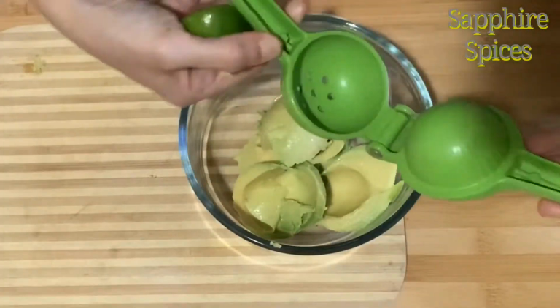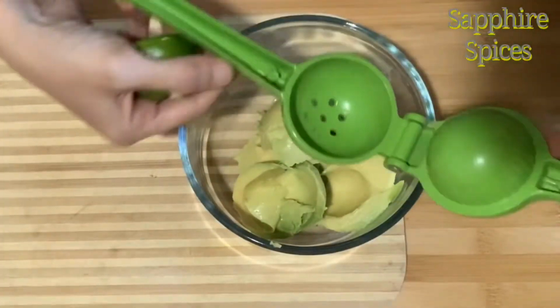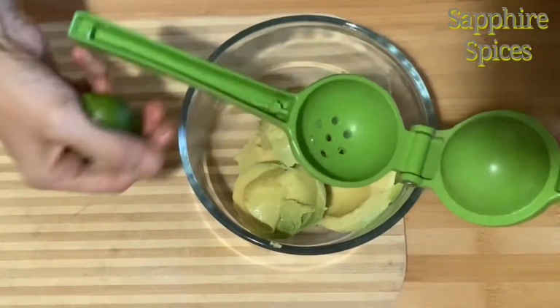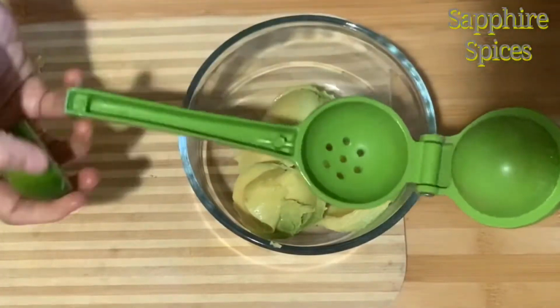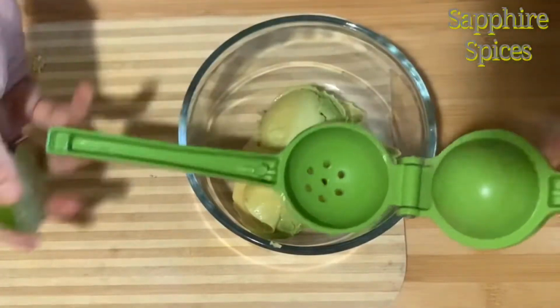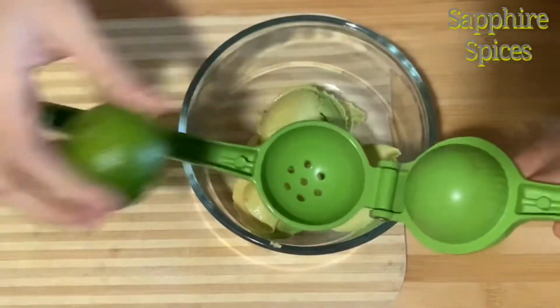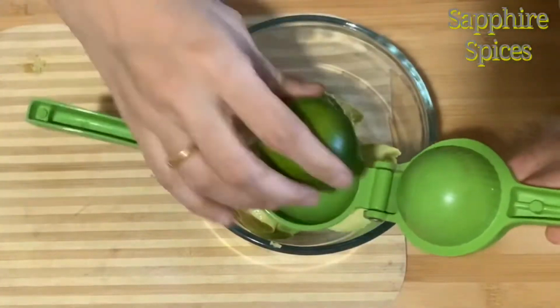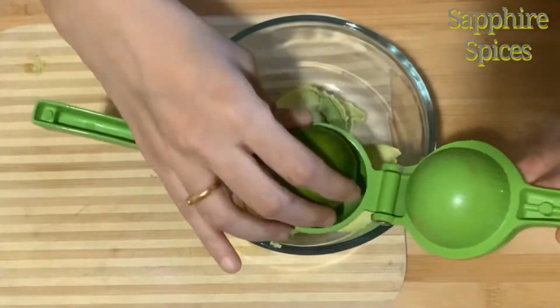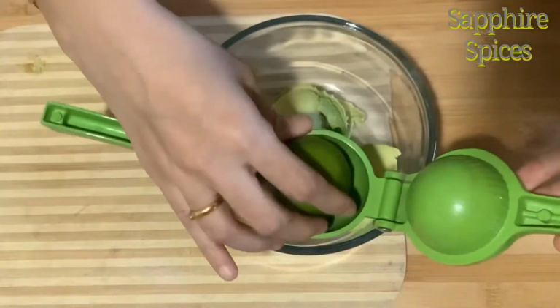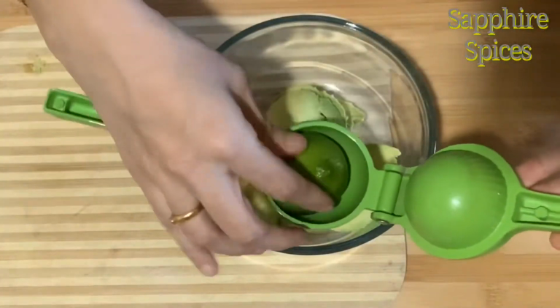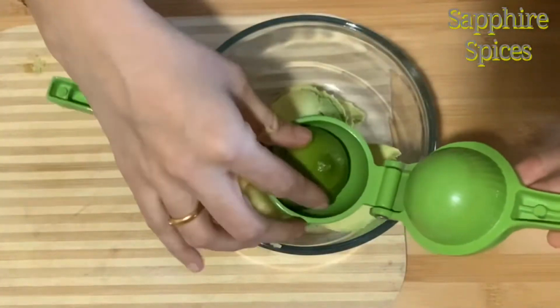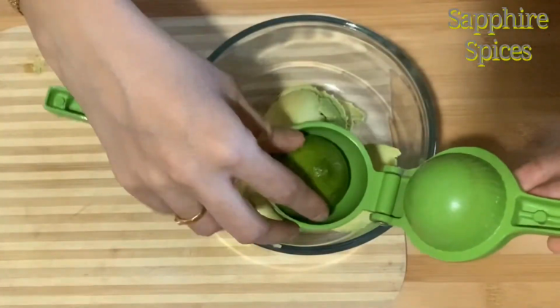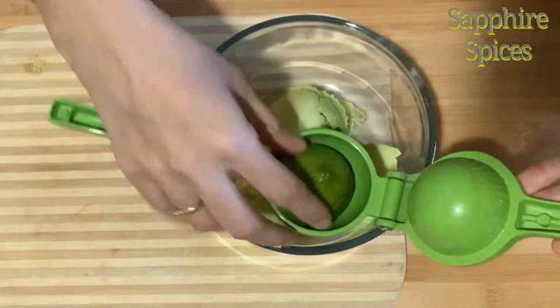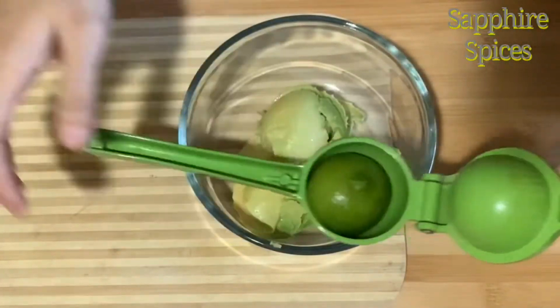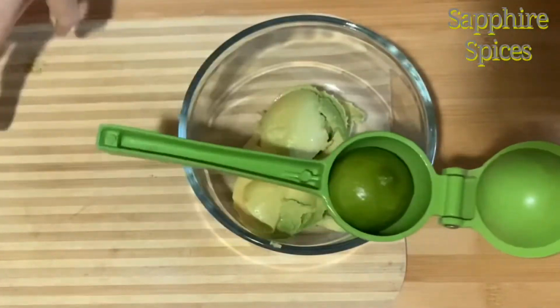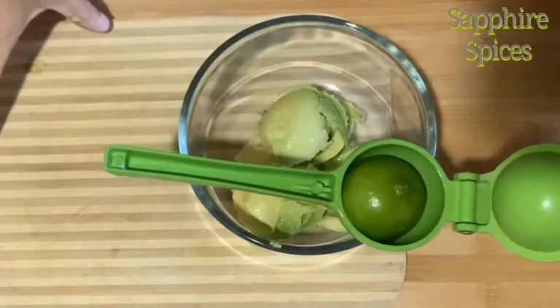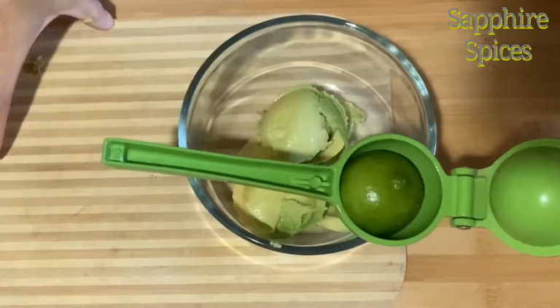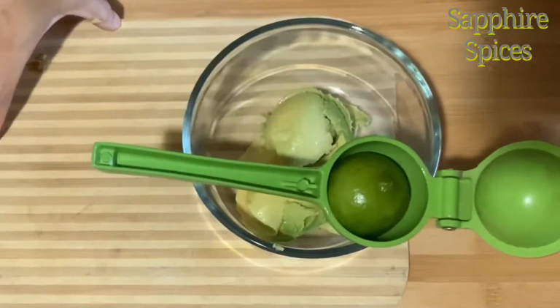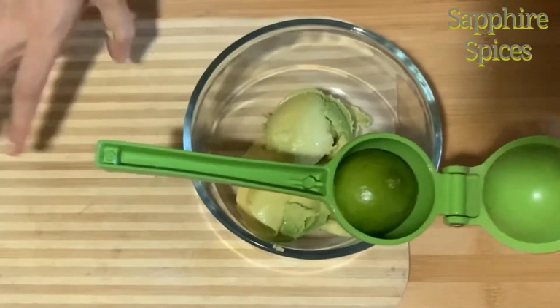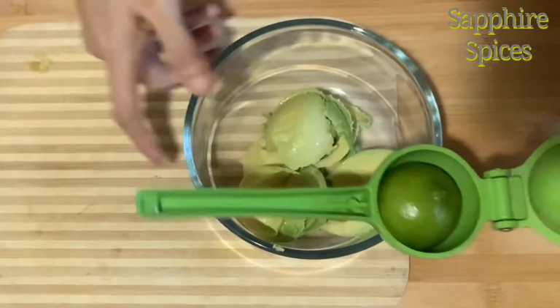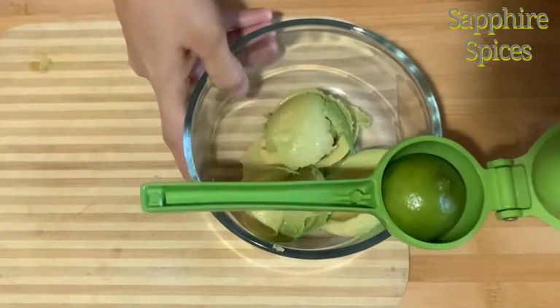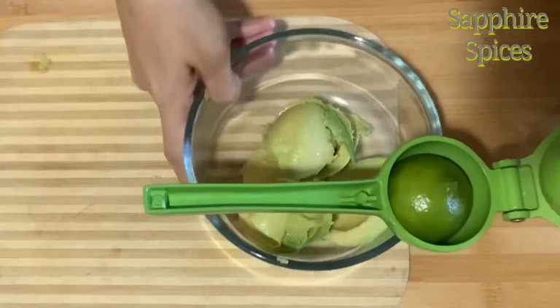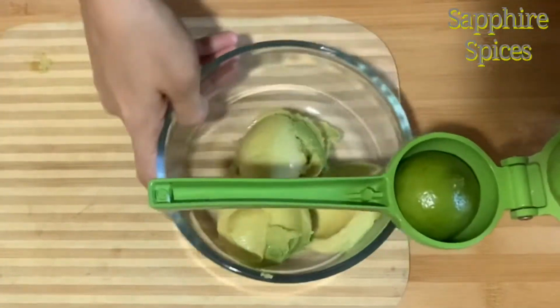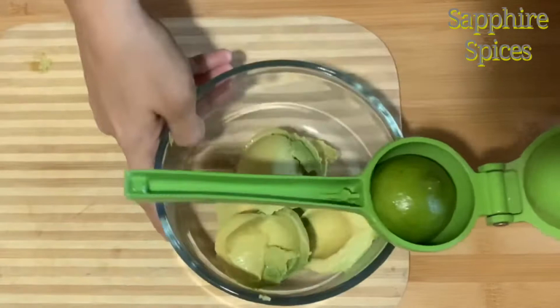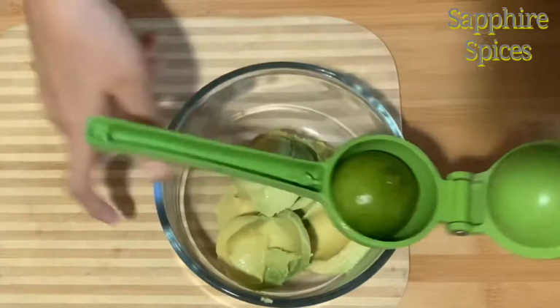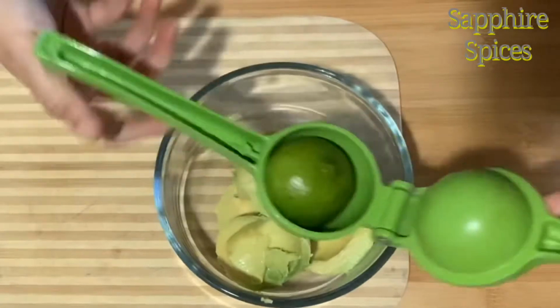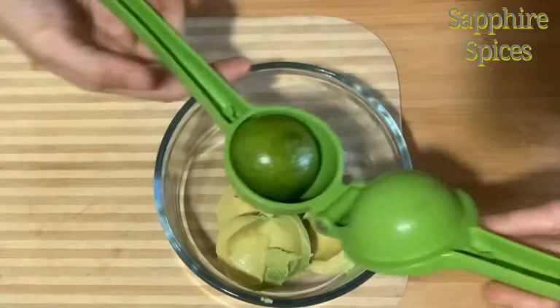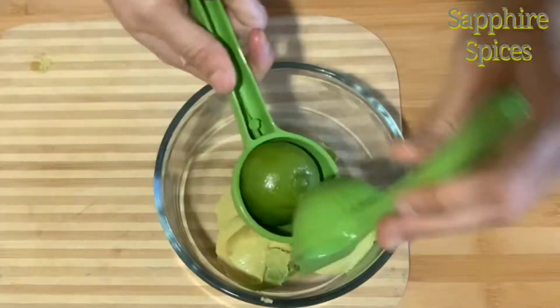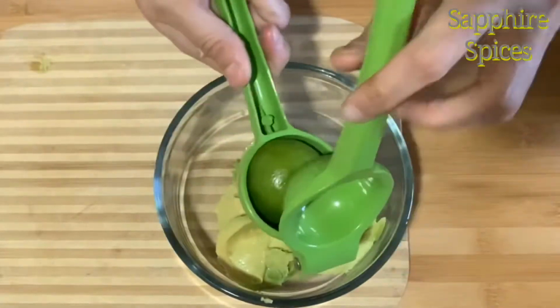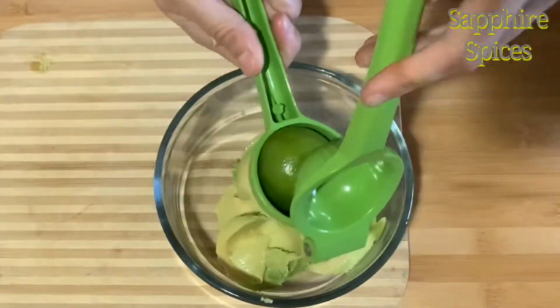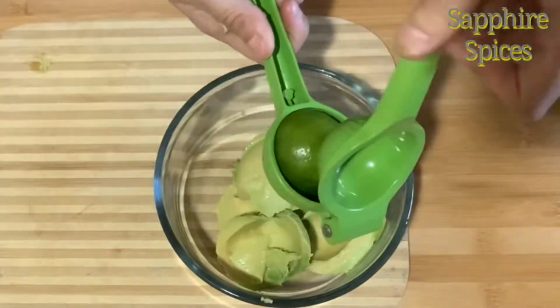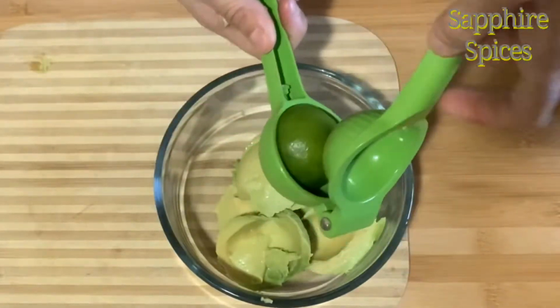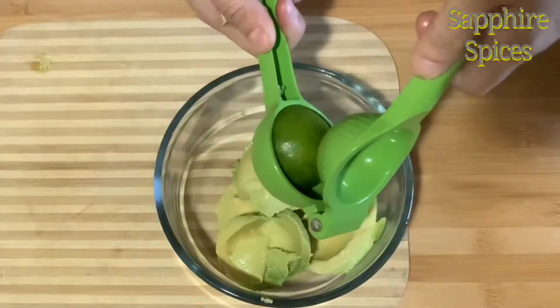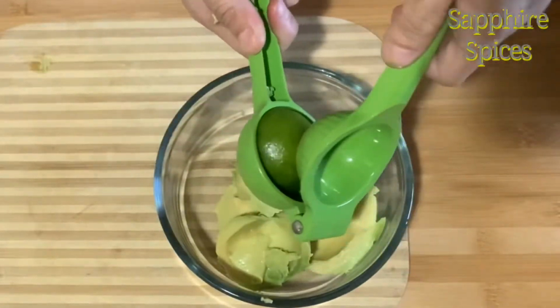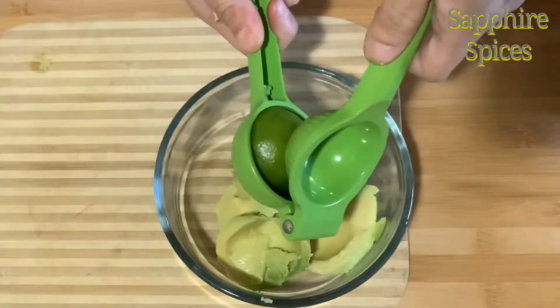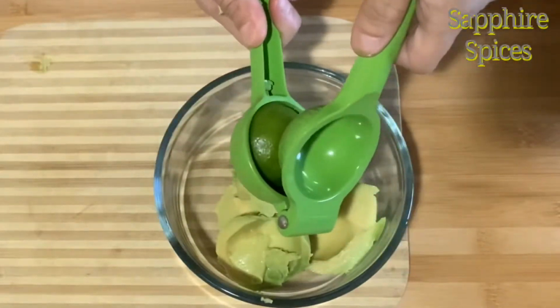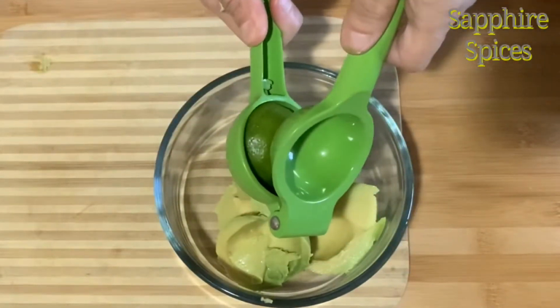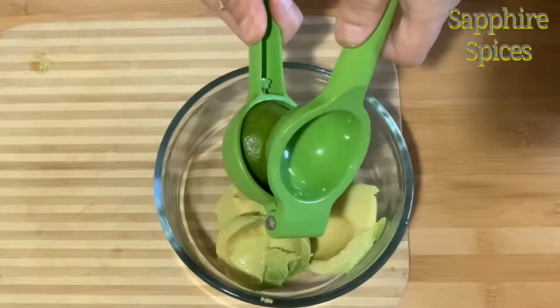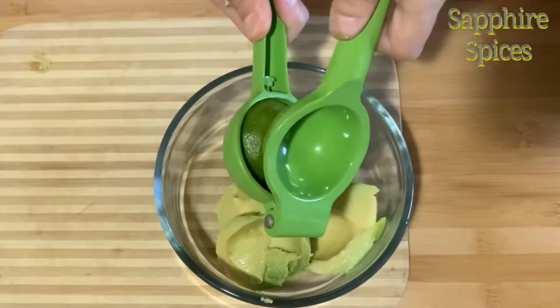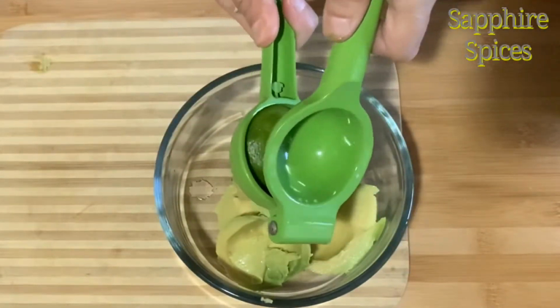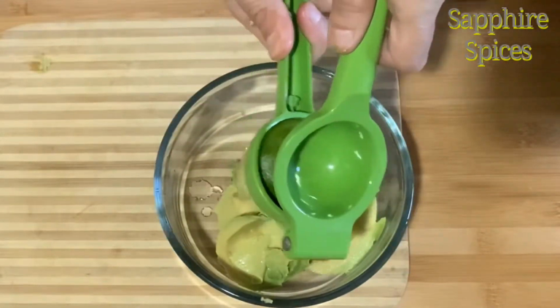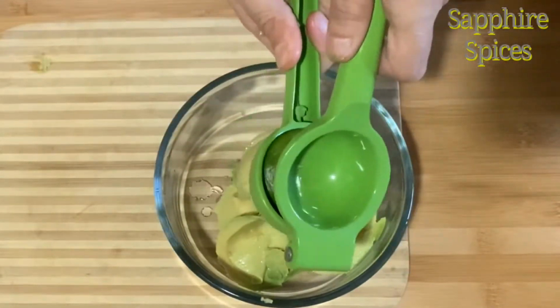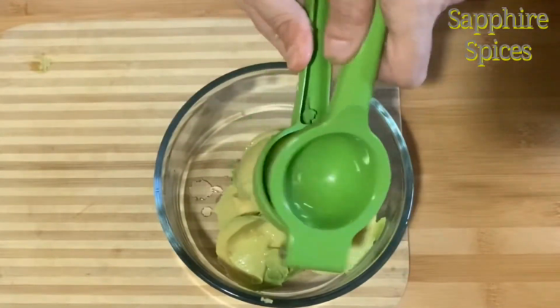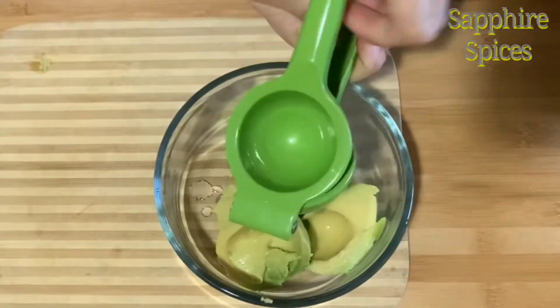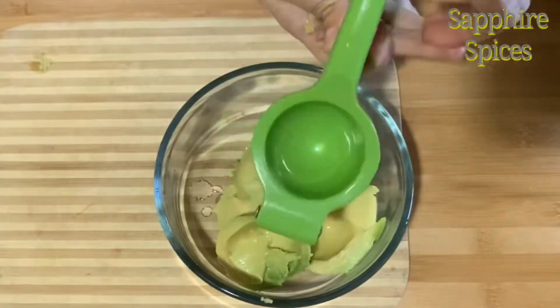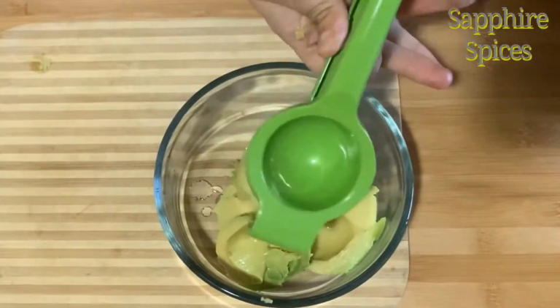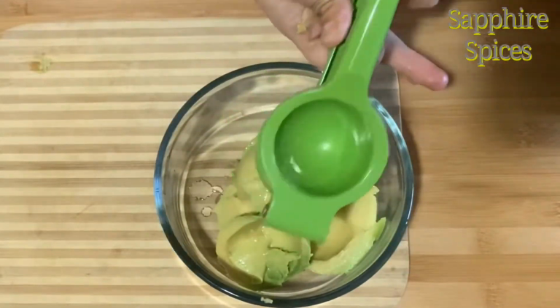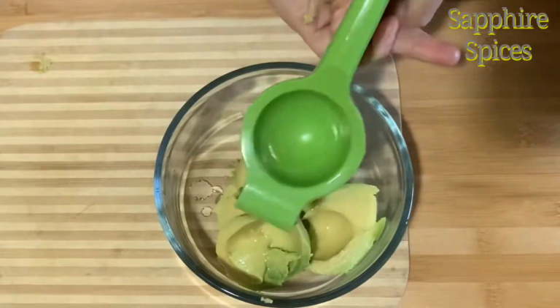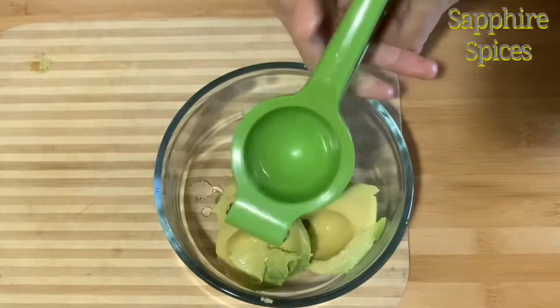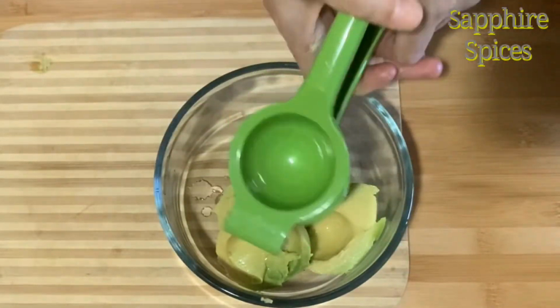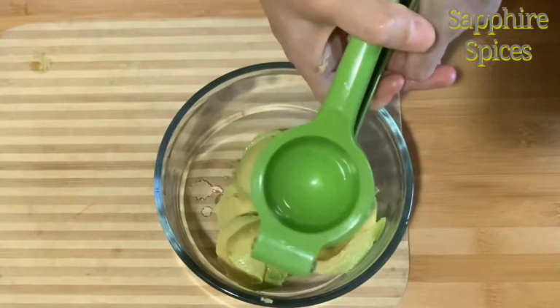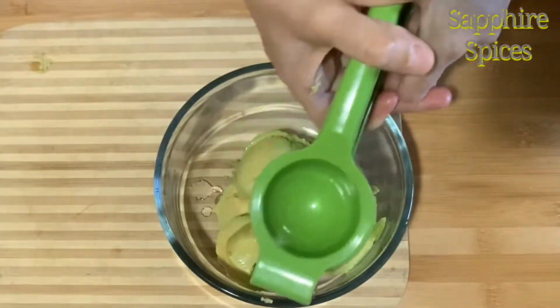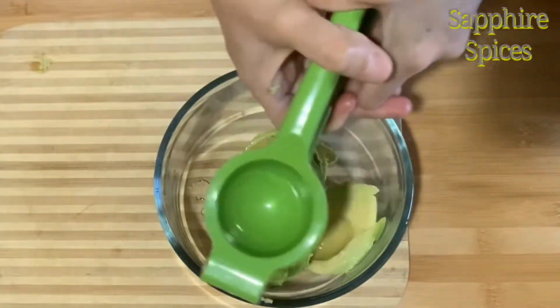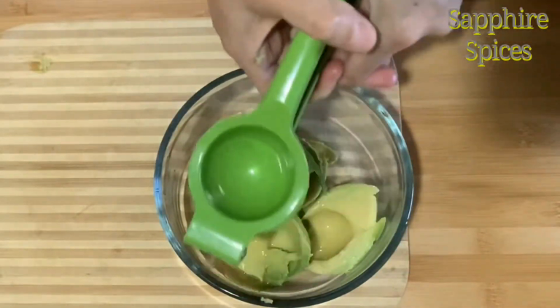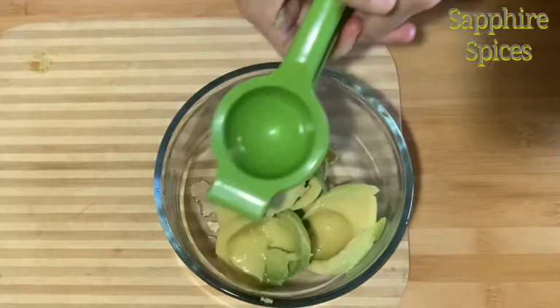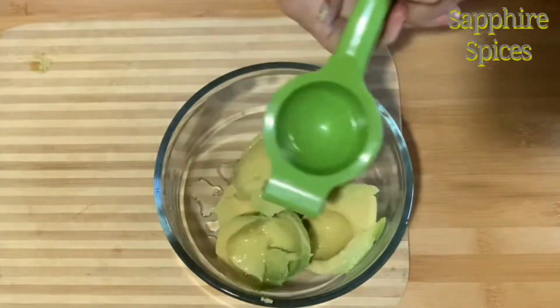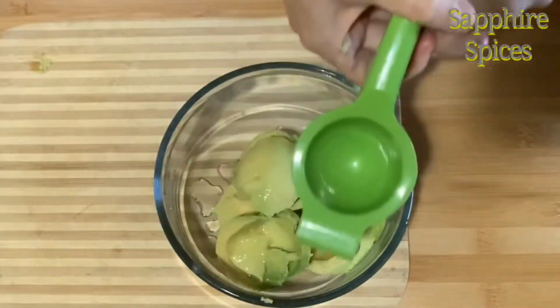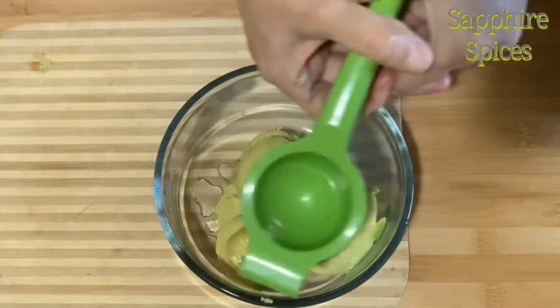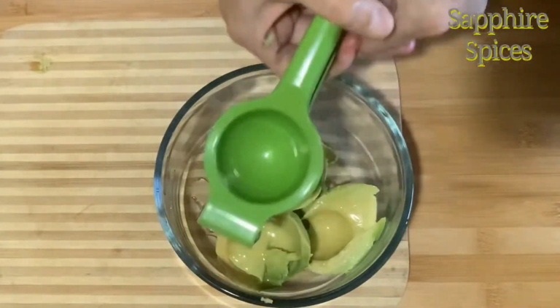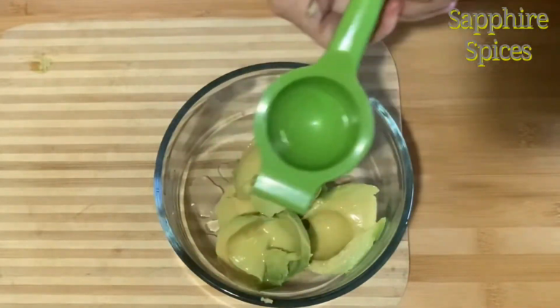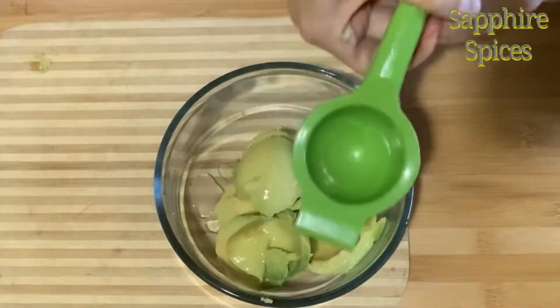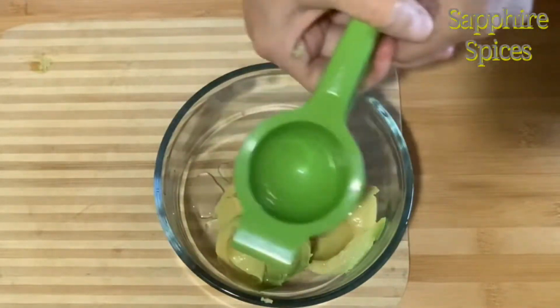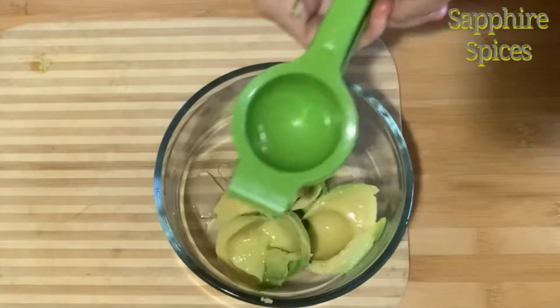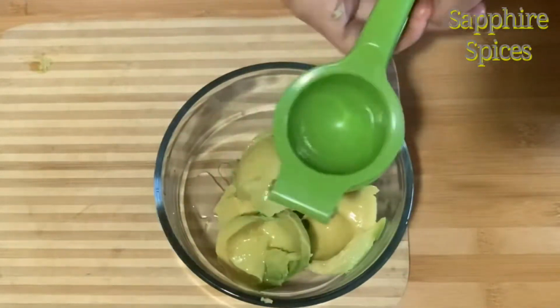Next we'll add the juice of a lime and use a fork to mash it all together with the avocados.